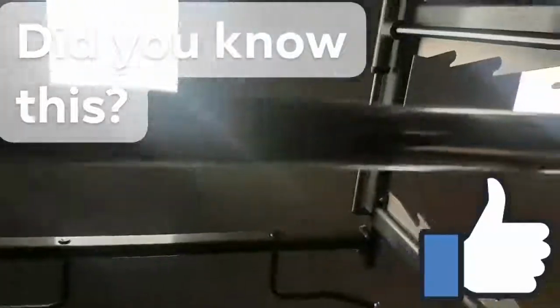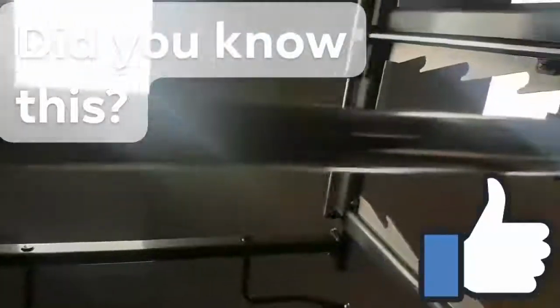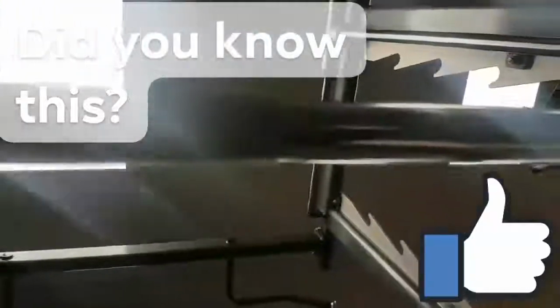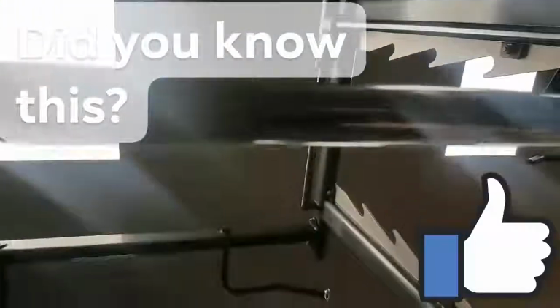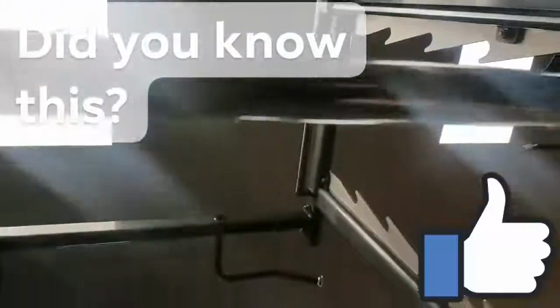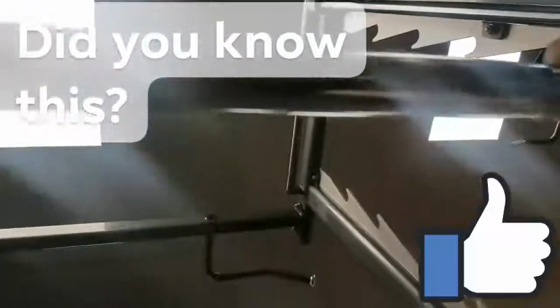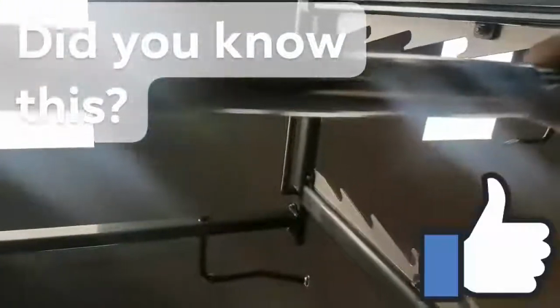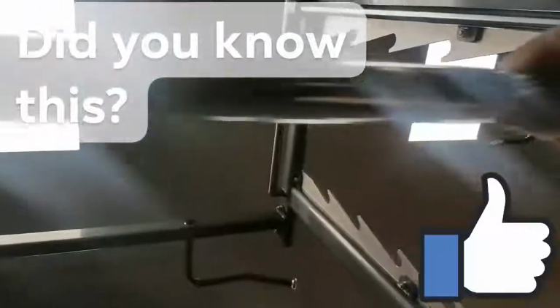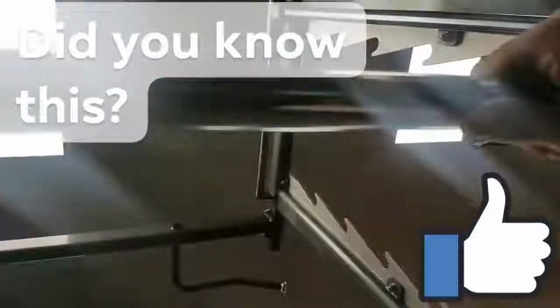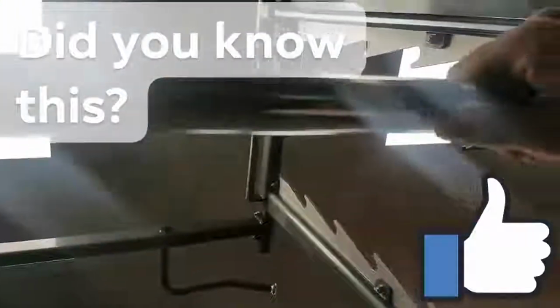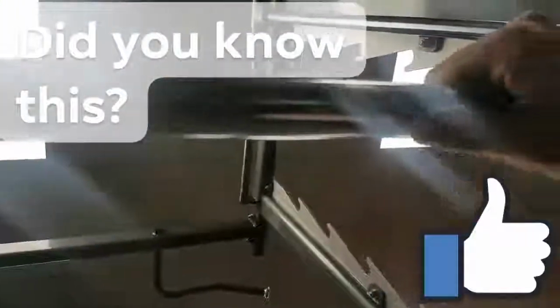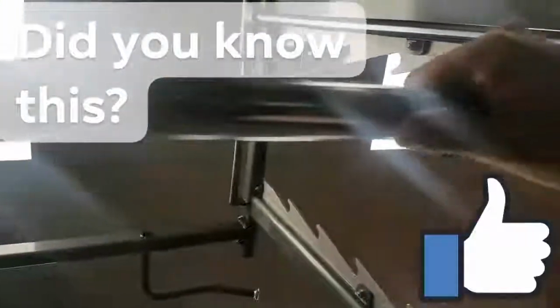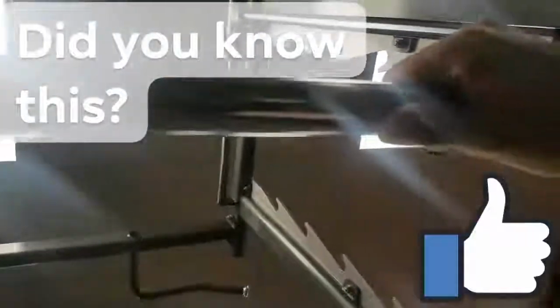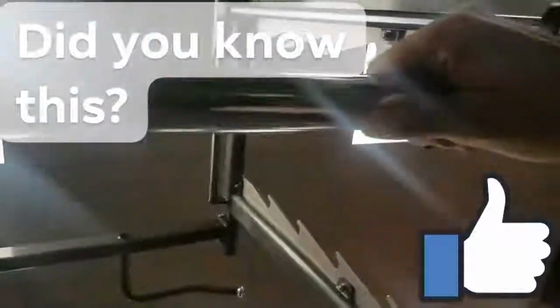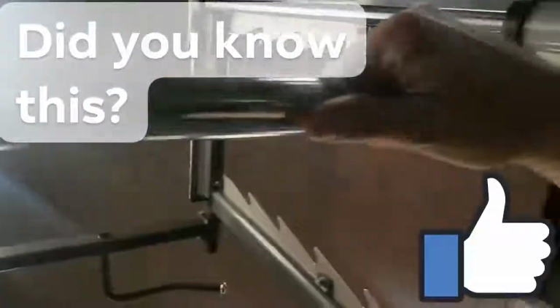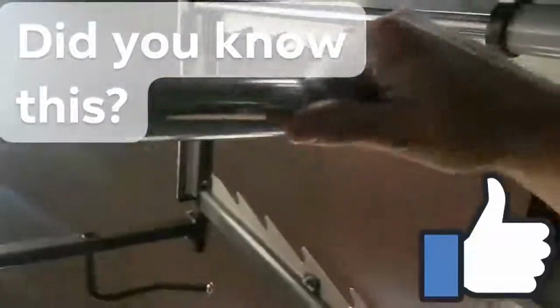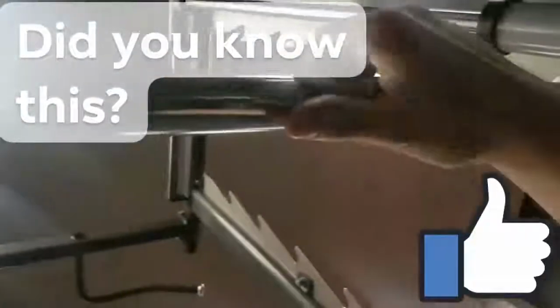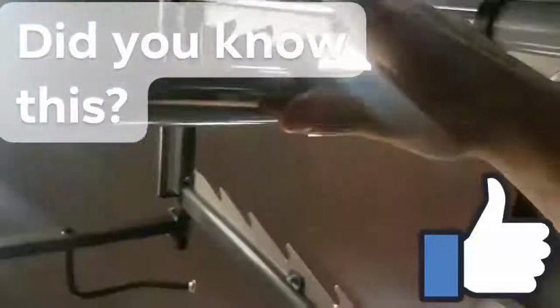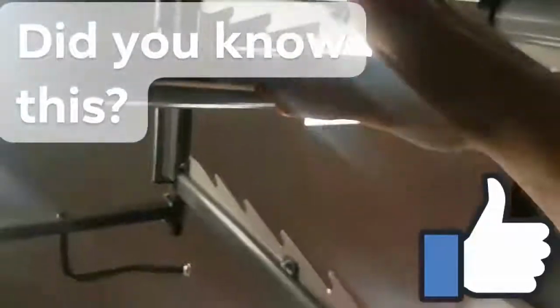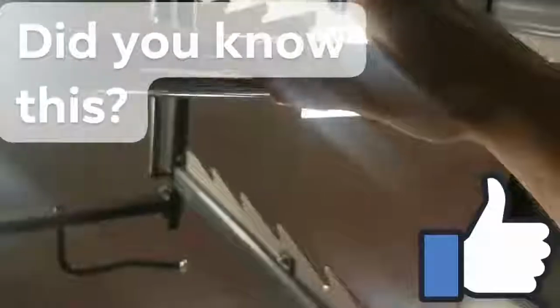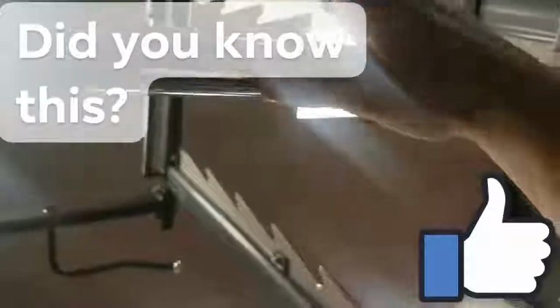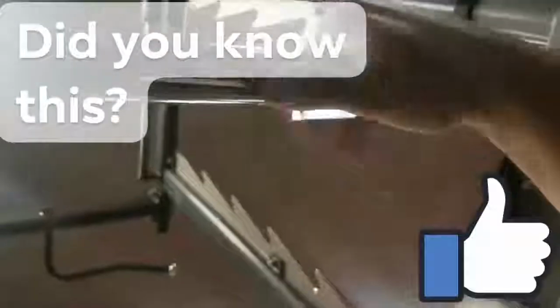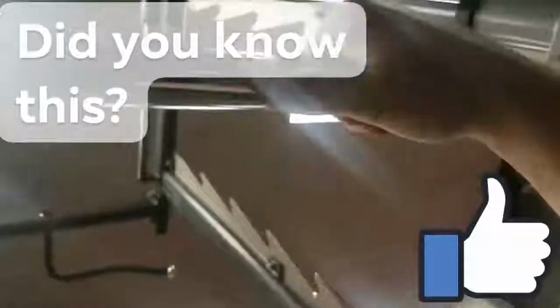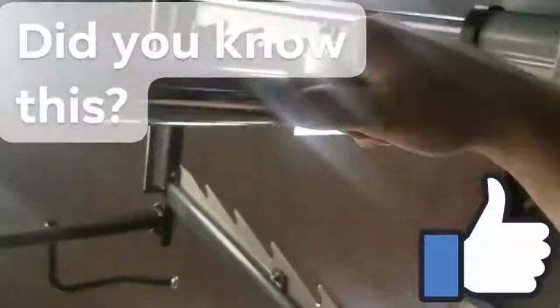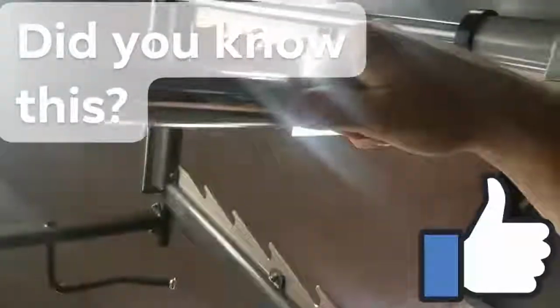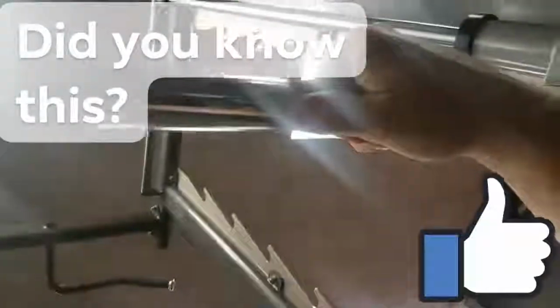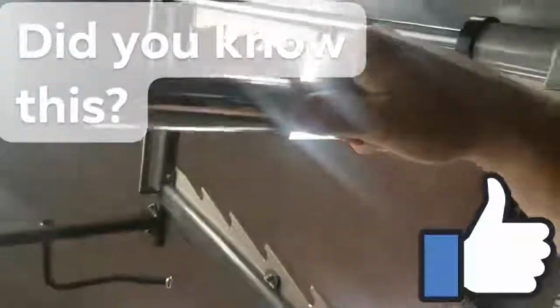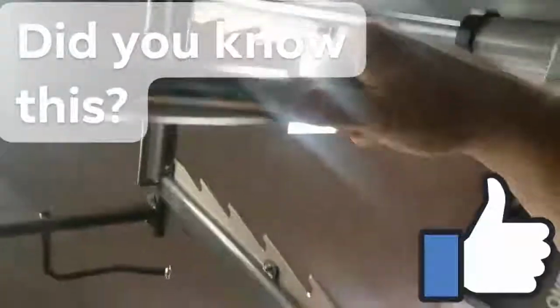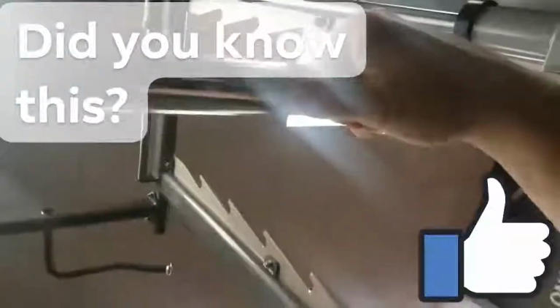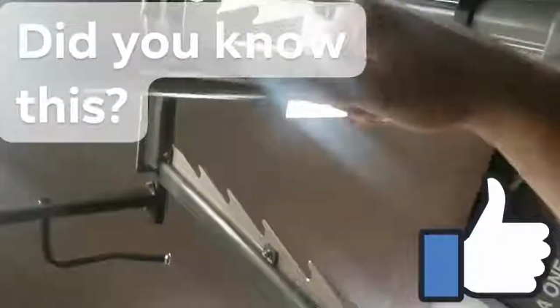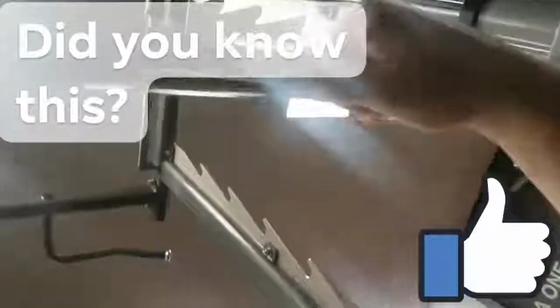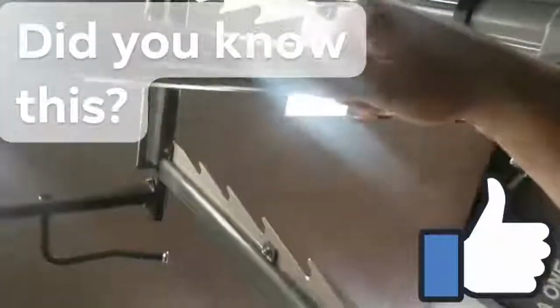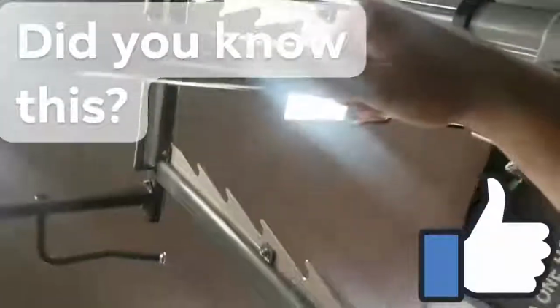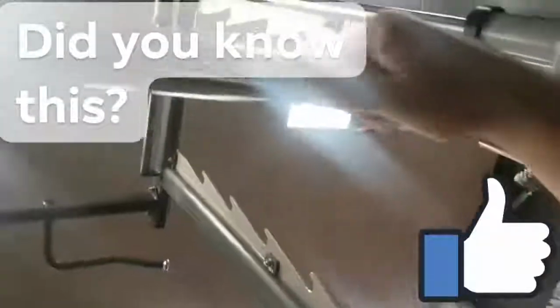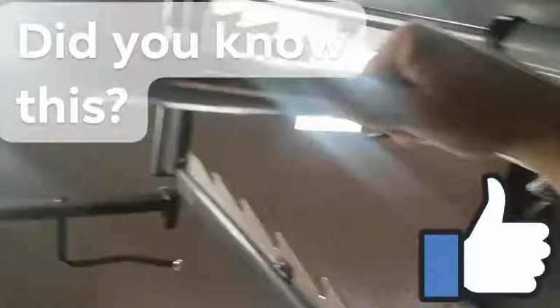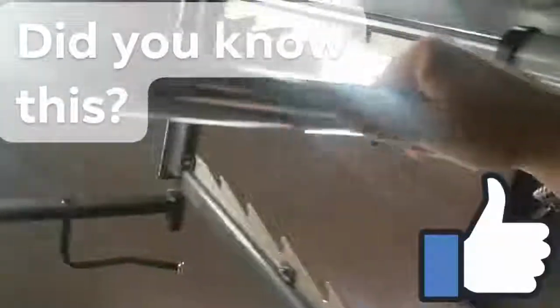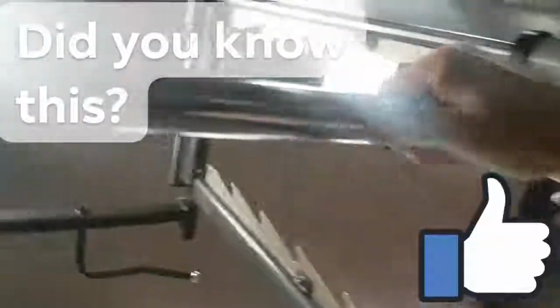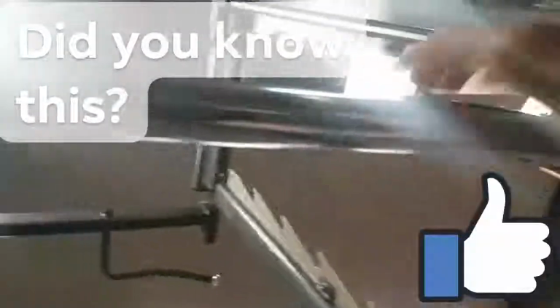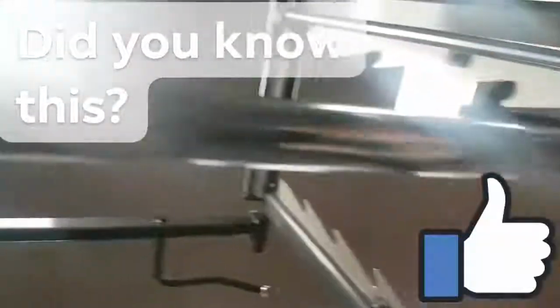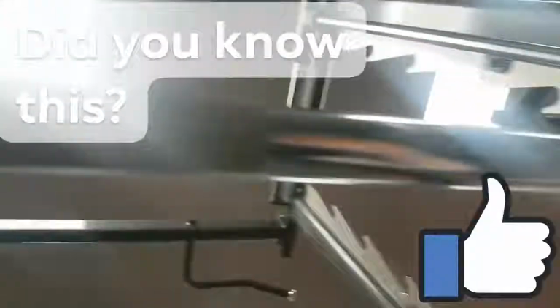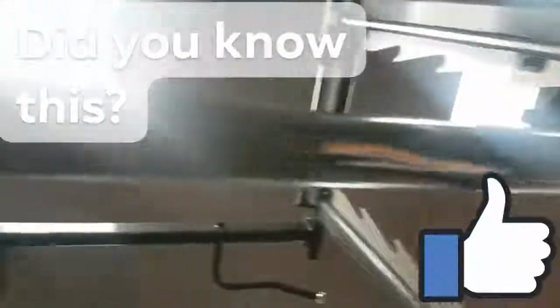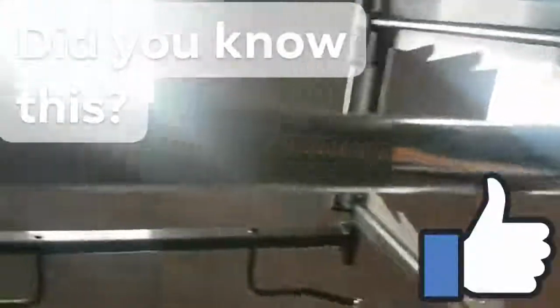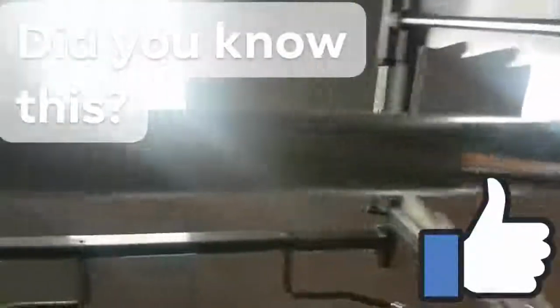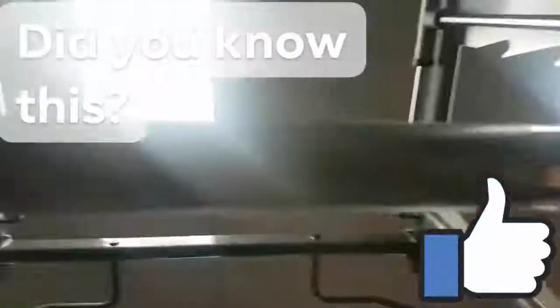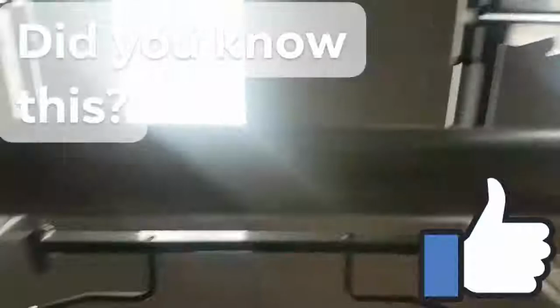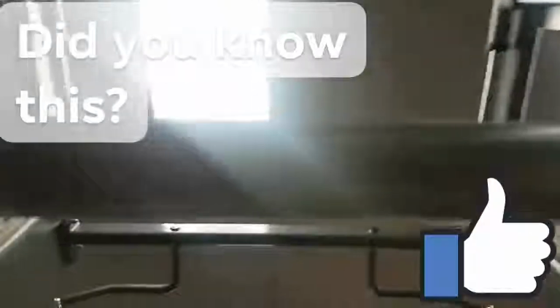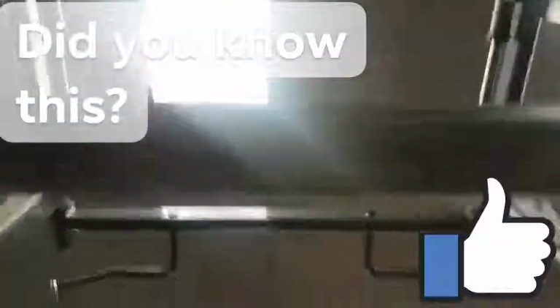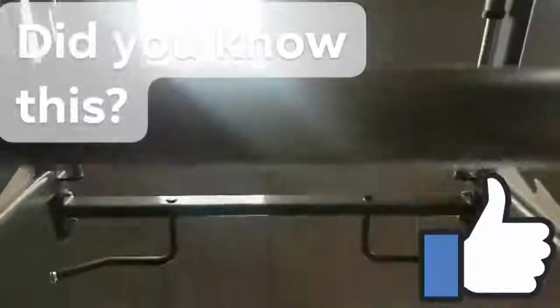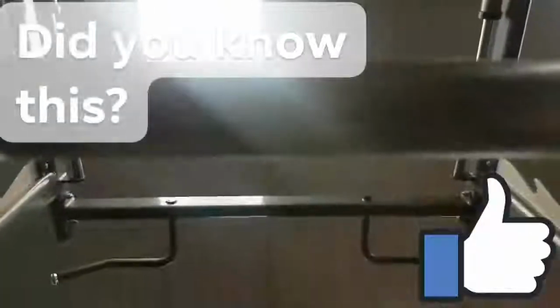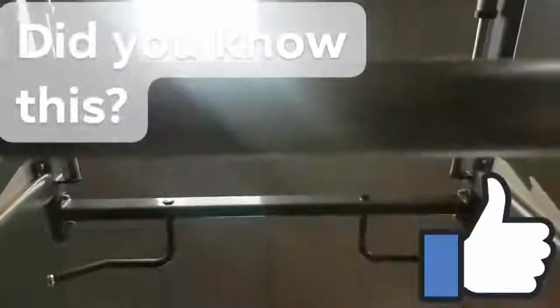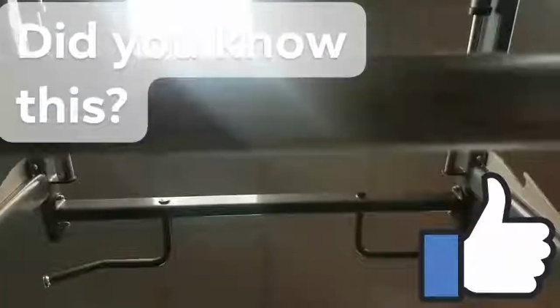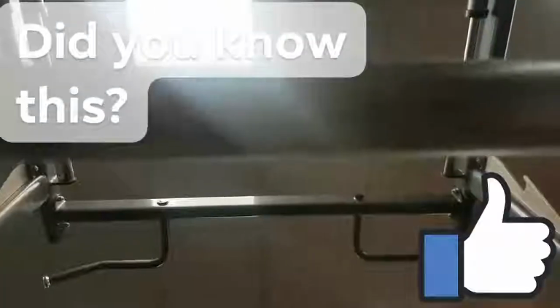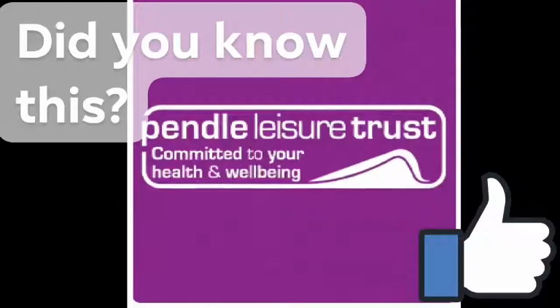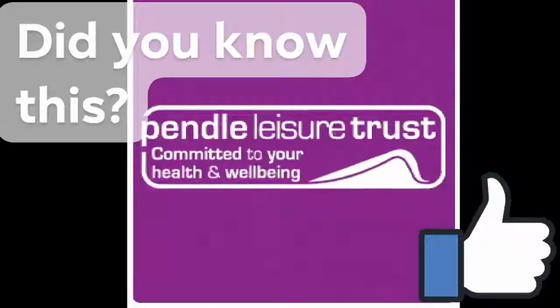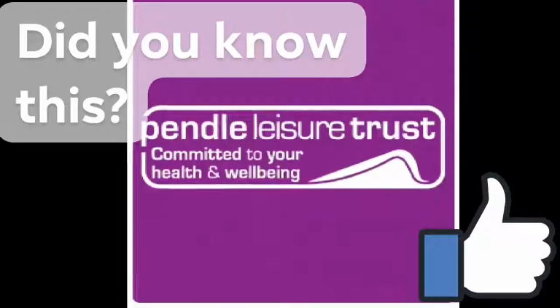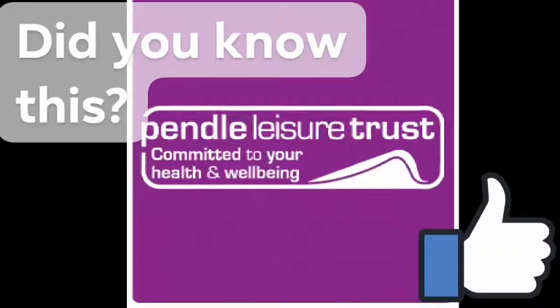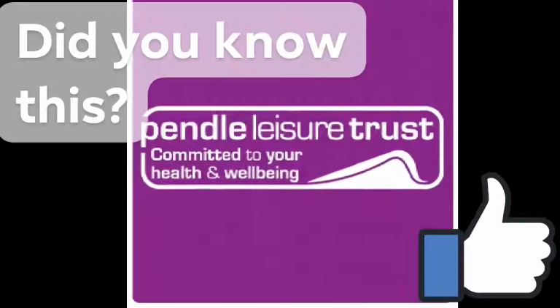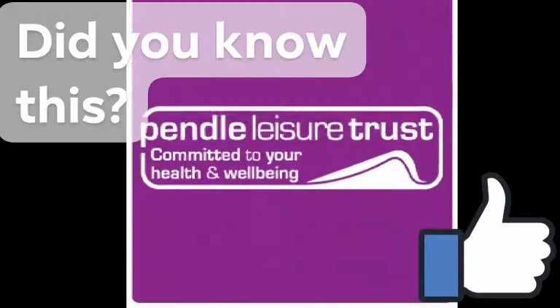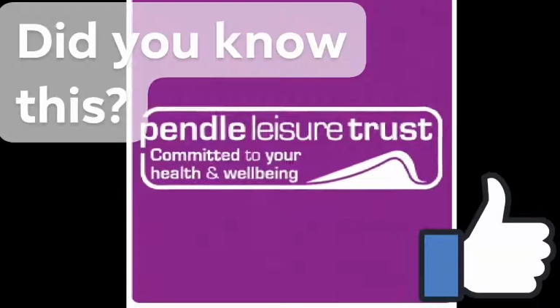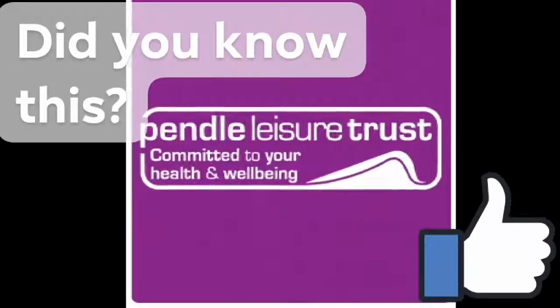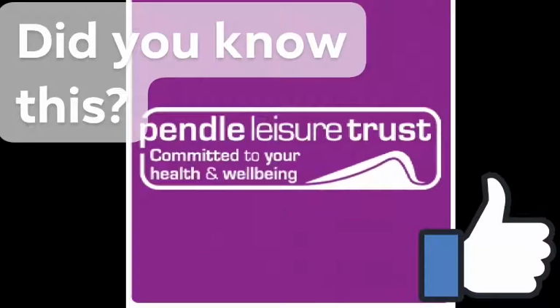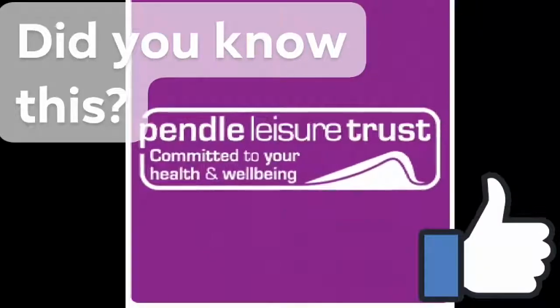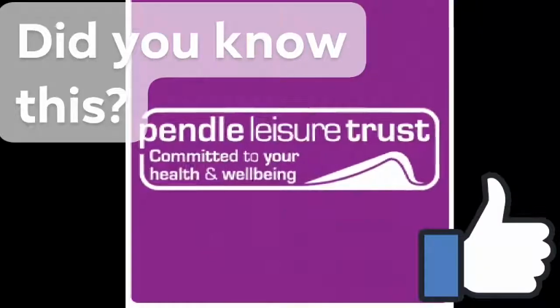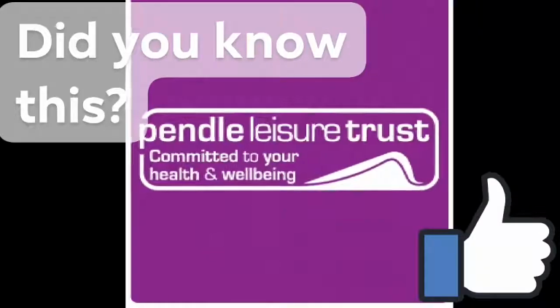If you want to know more information about grip positions, come and speak to one of us in the training team.